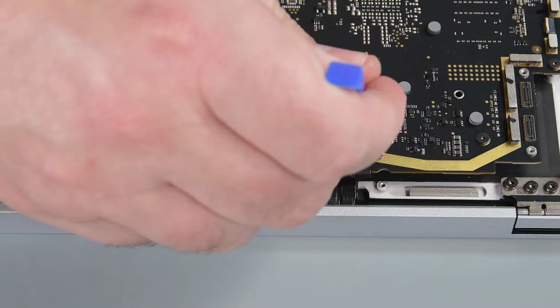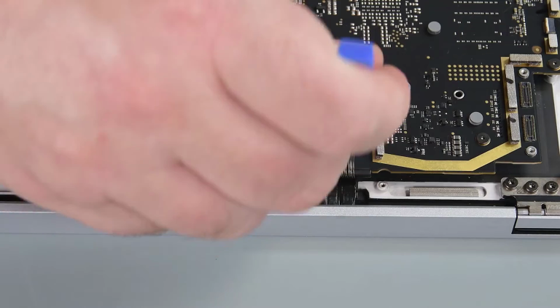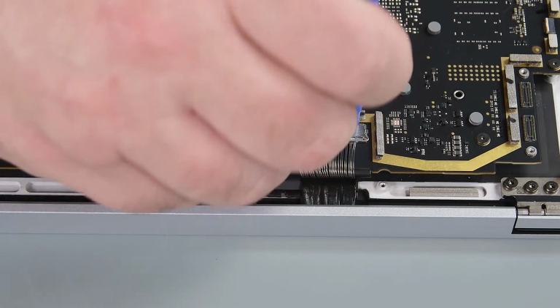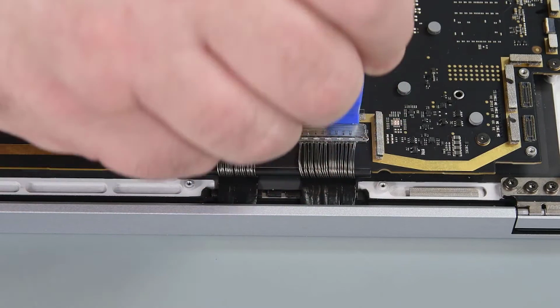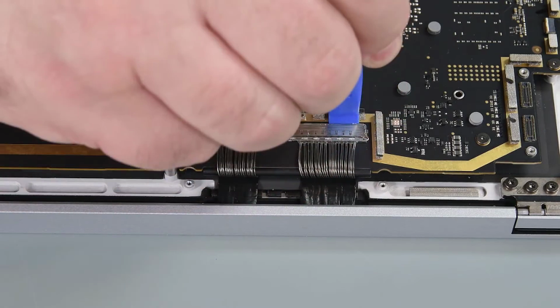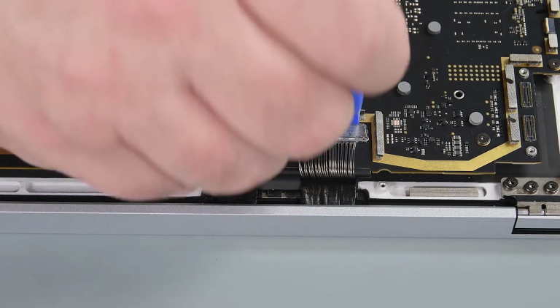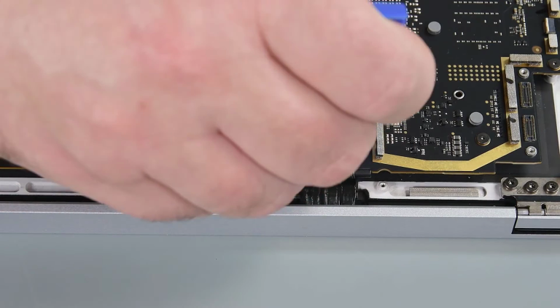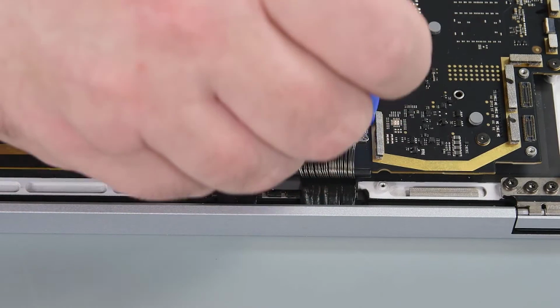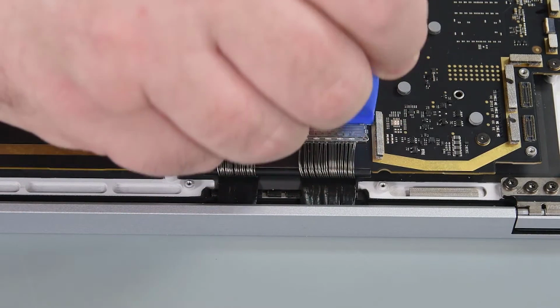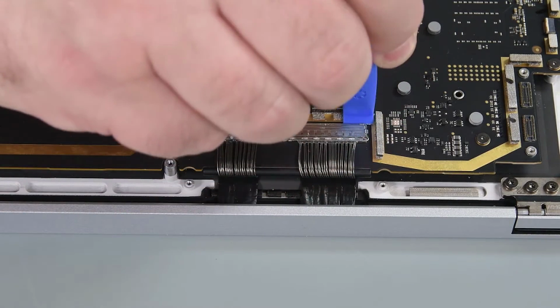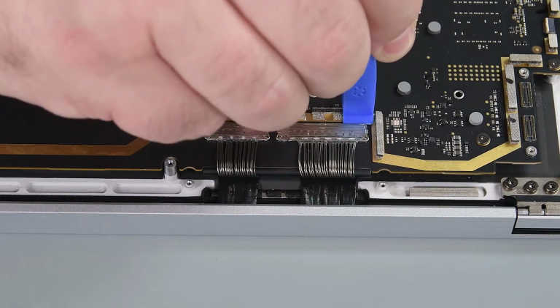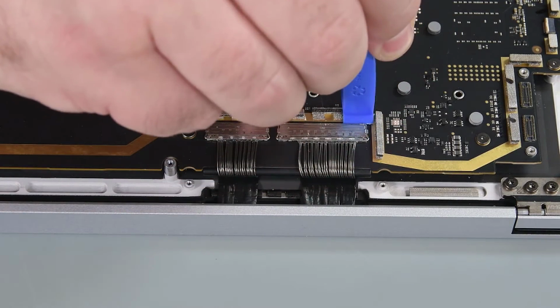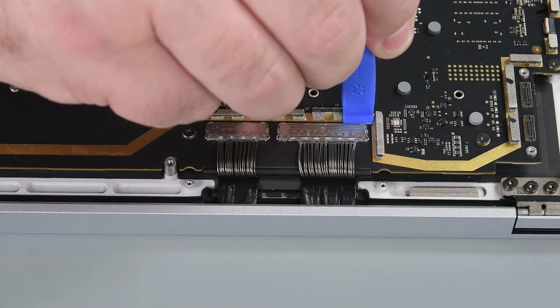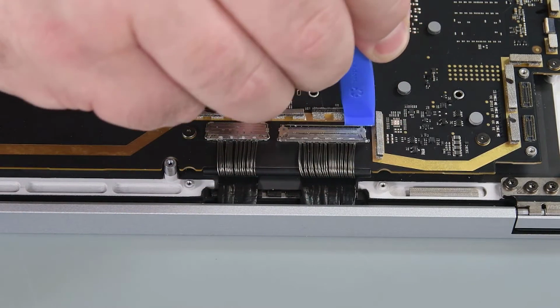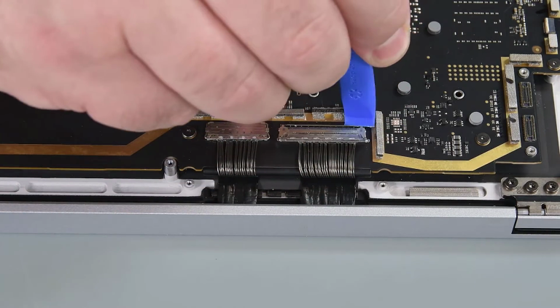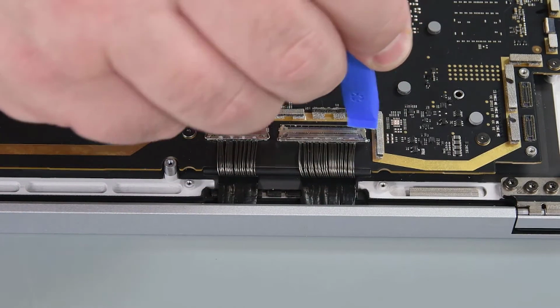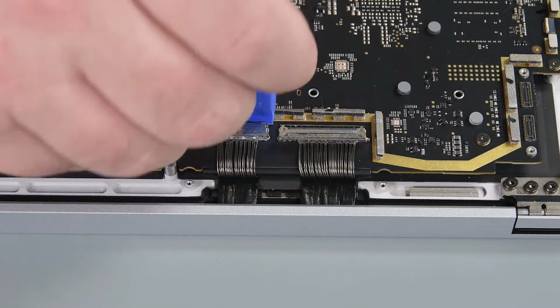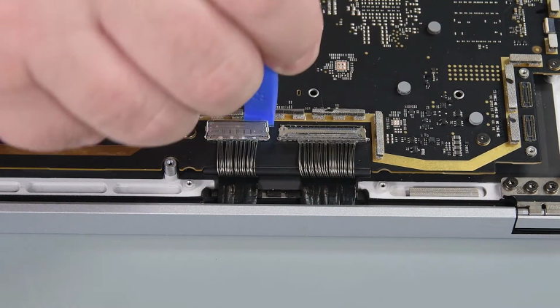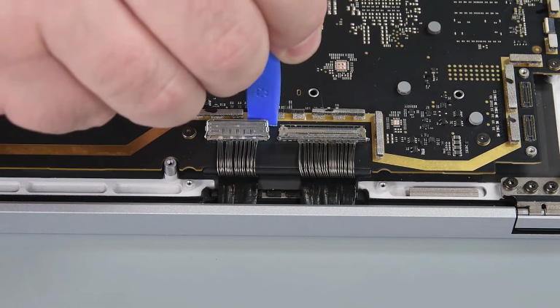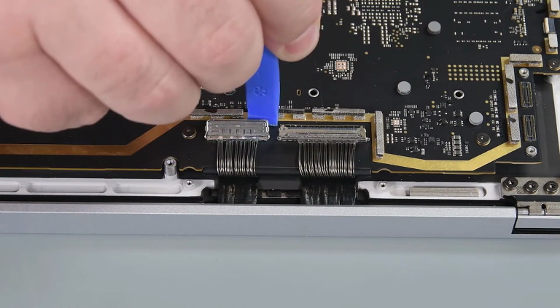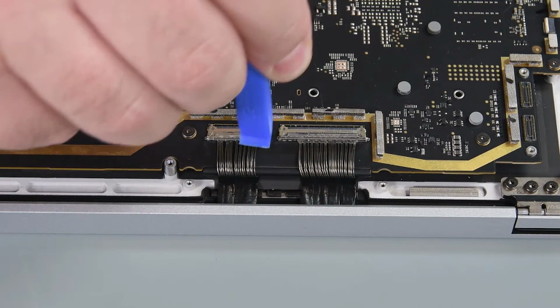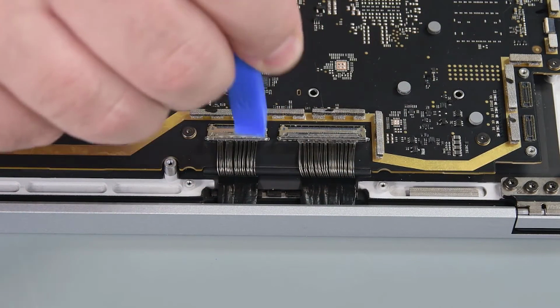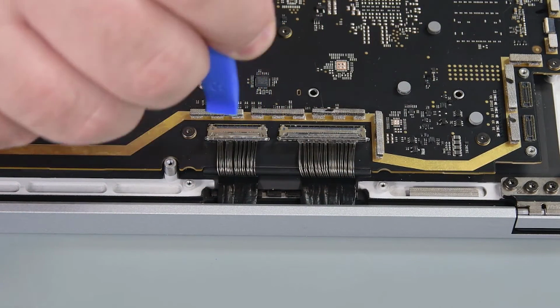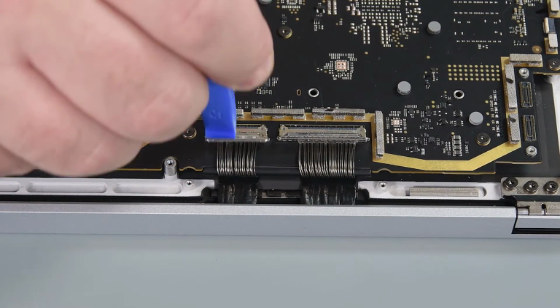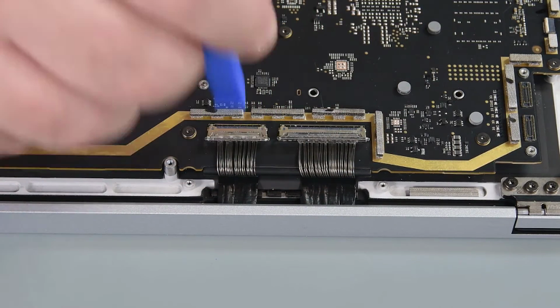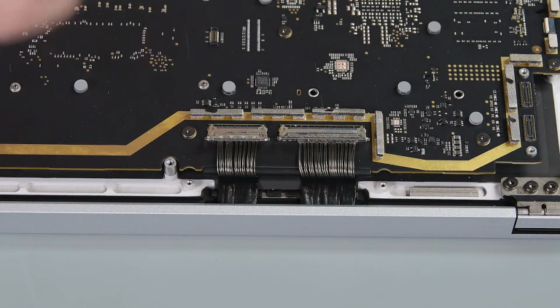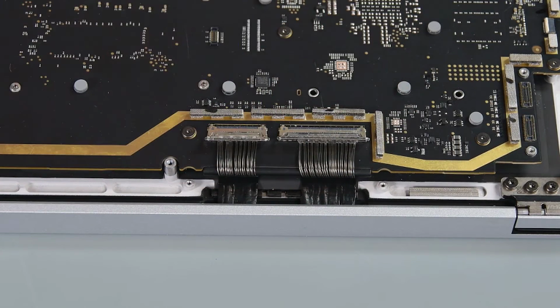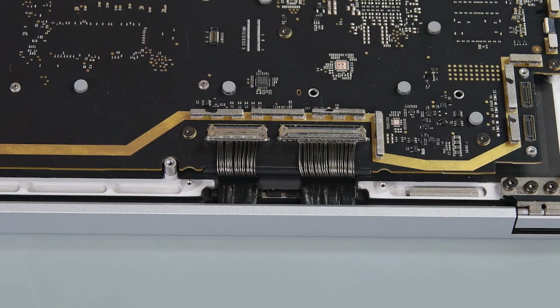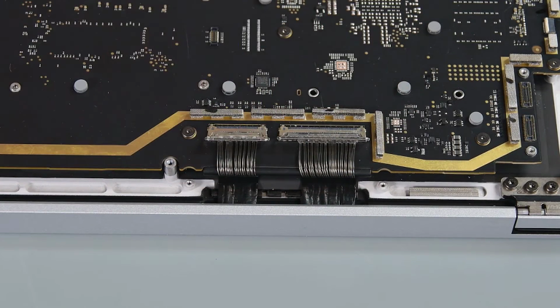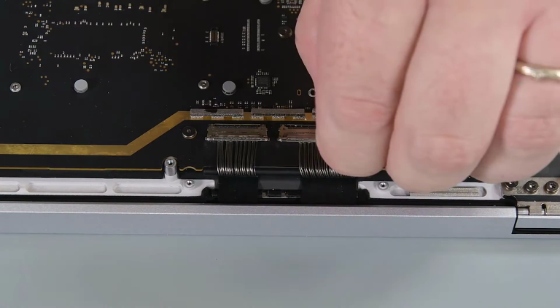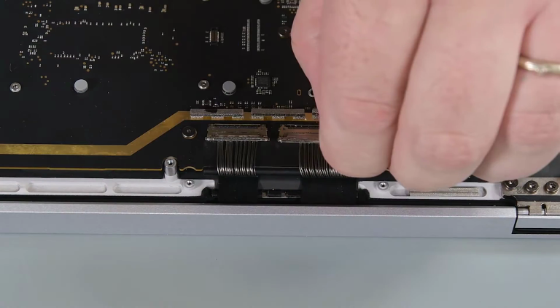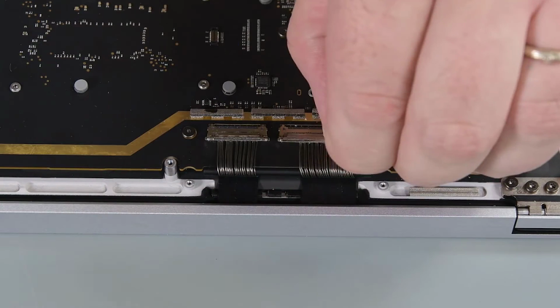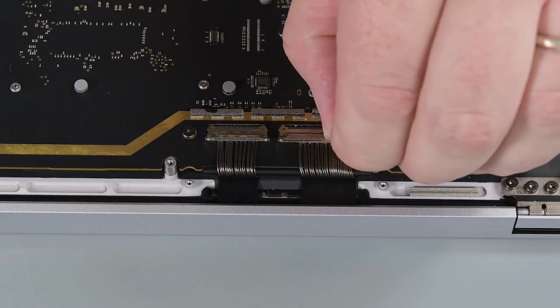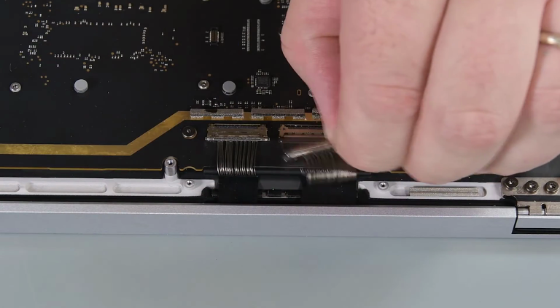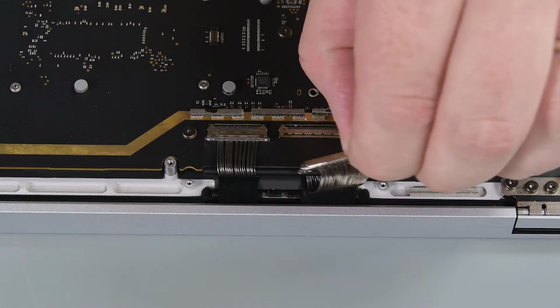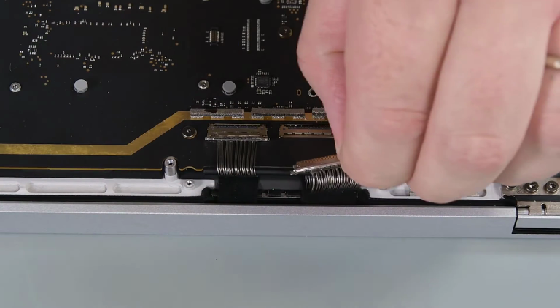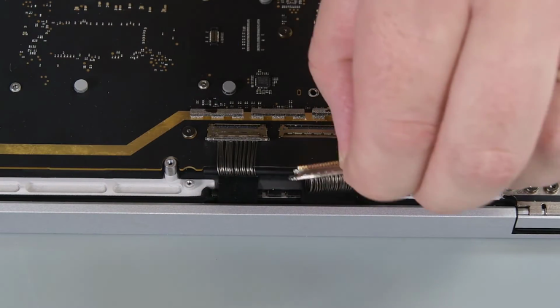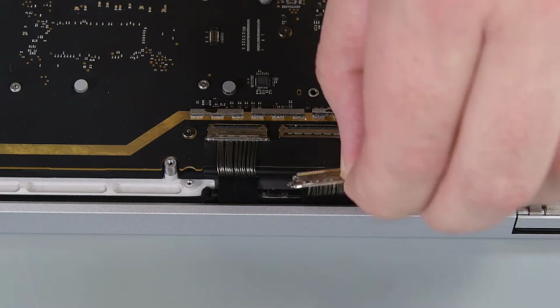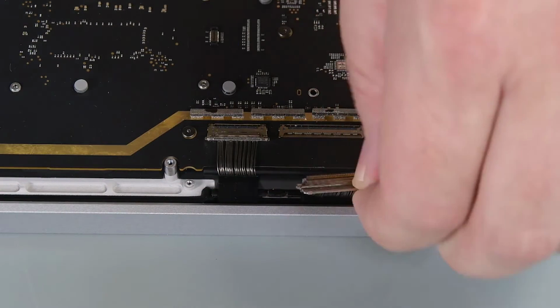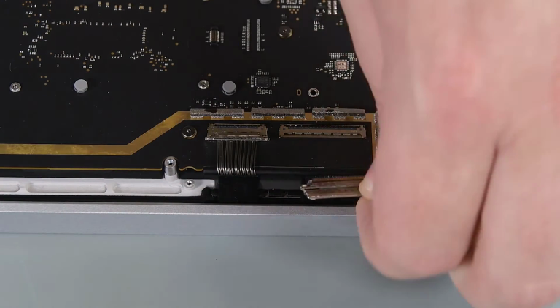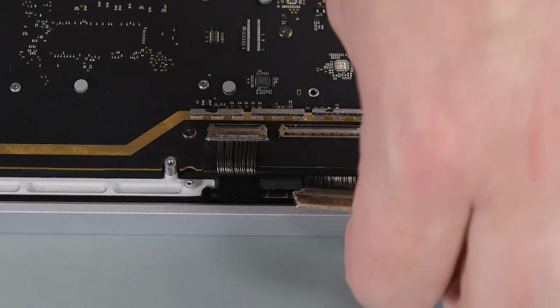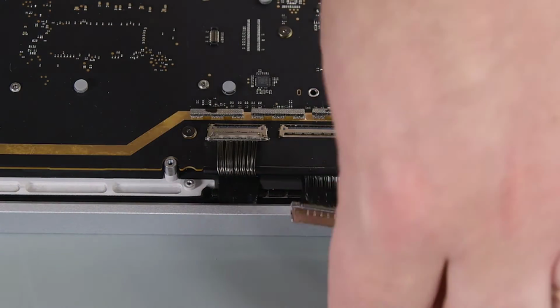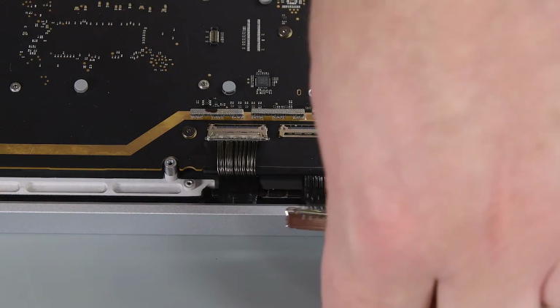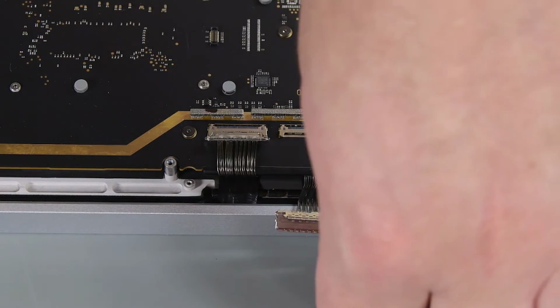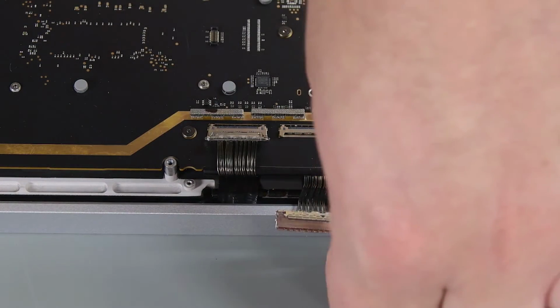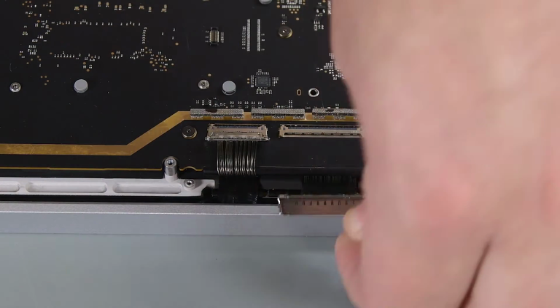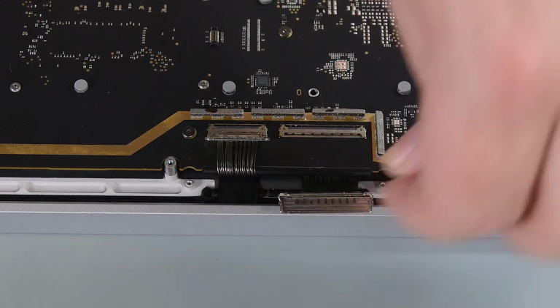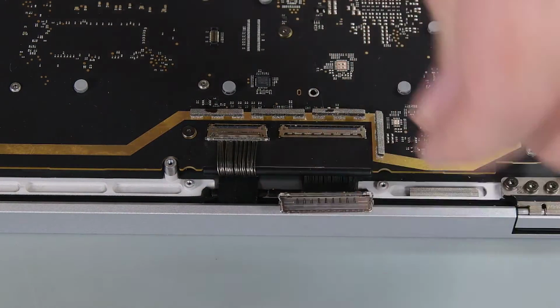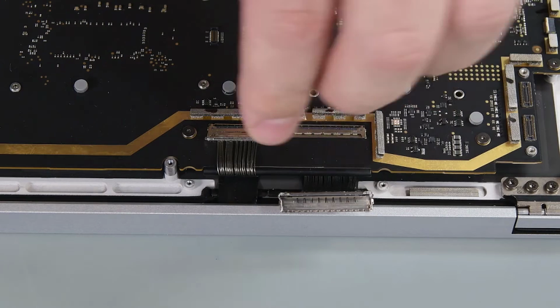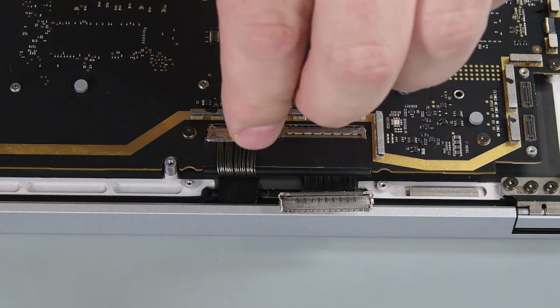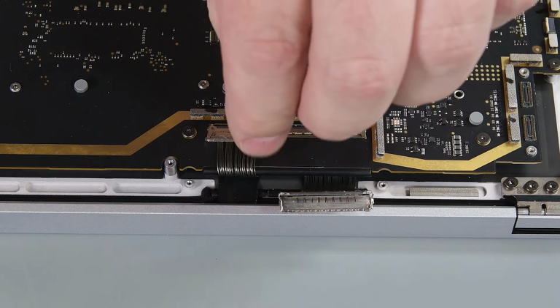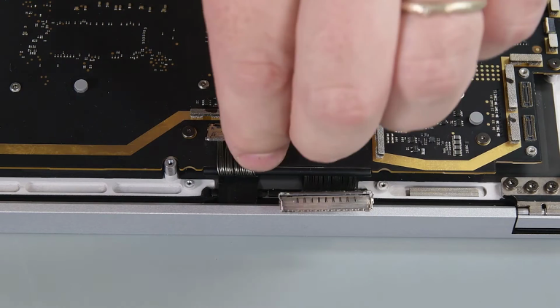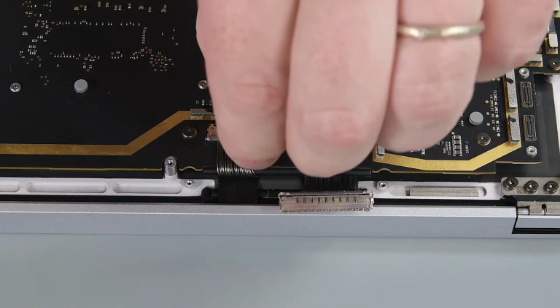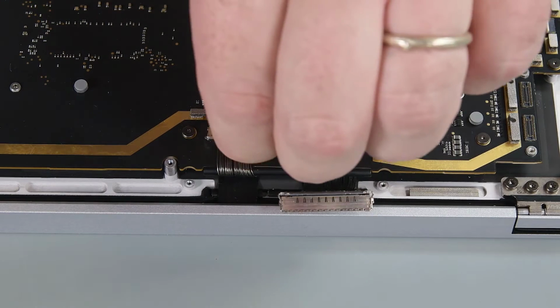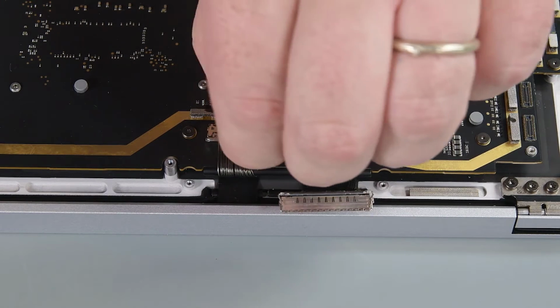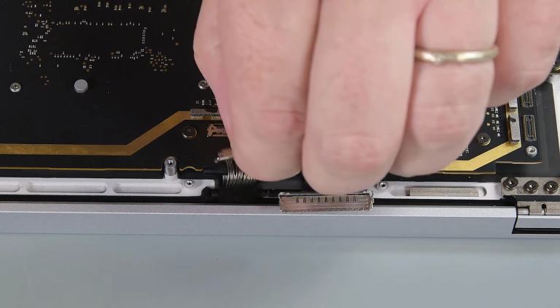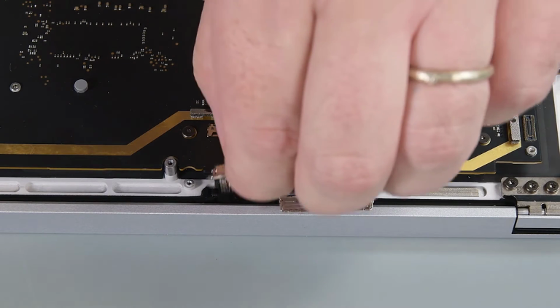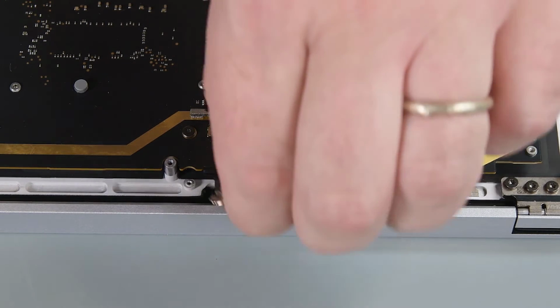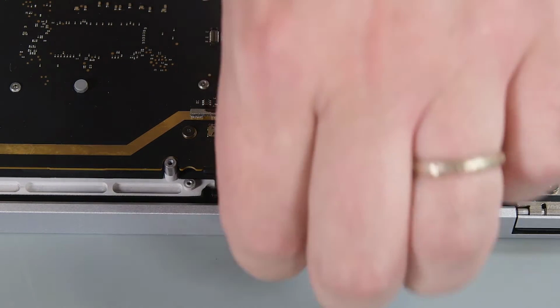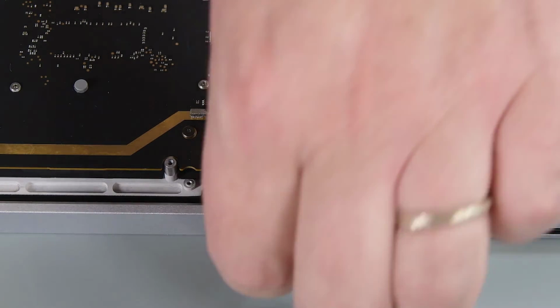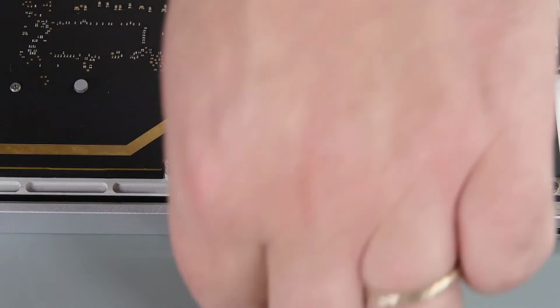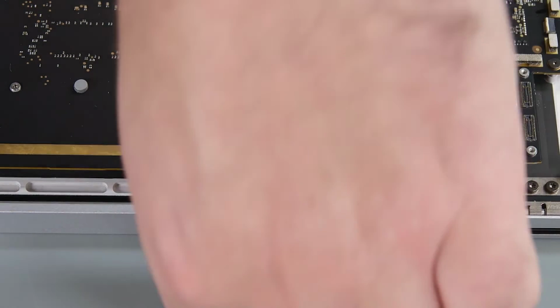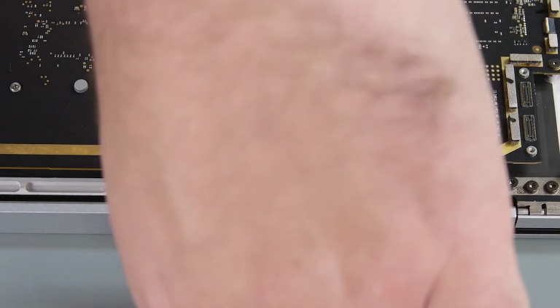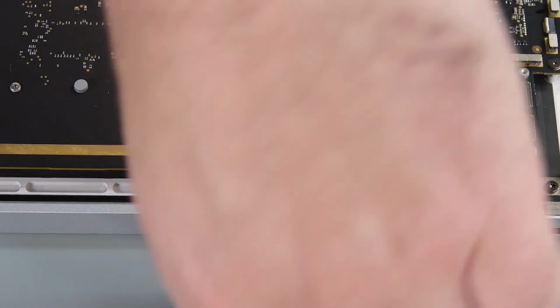Using a plastic opening tool, unlatch the display cable connectors, and then pull the cables horizontally to disconnect them from the motherboard.